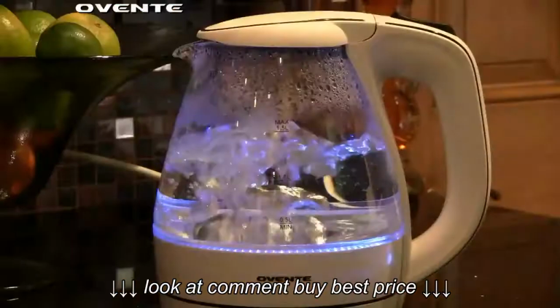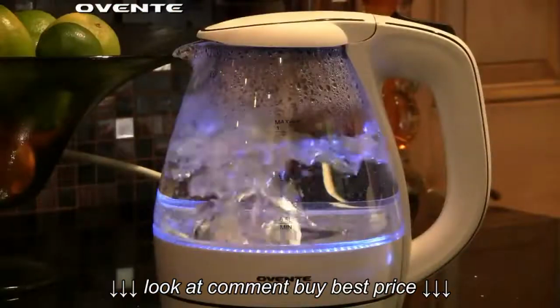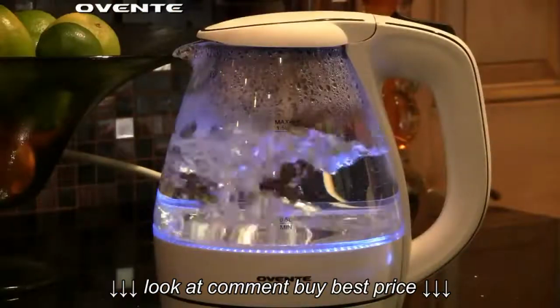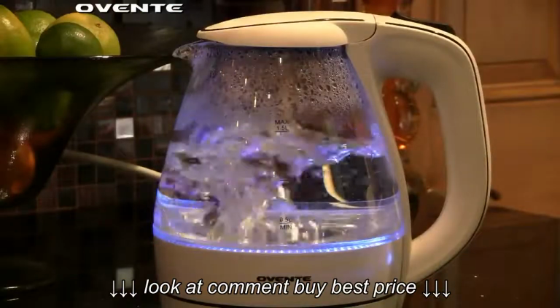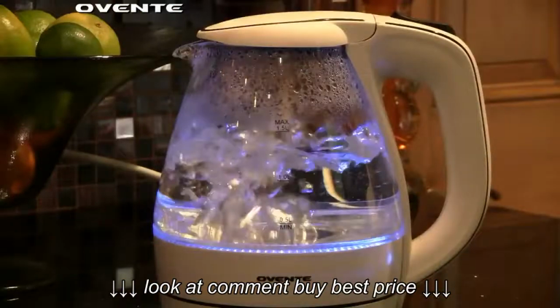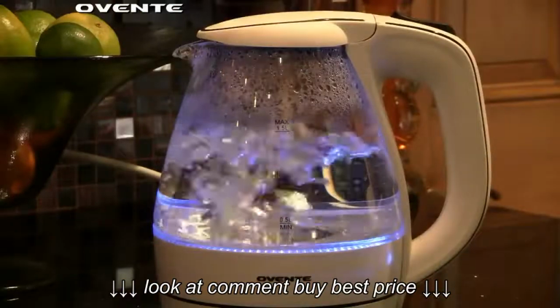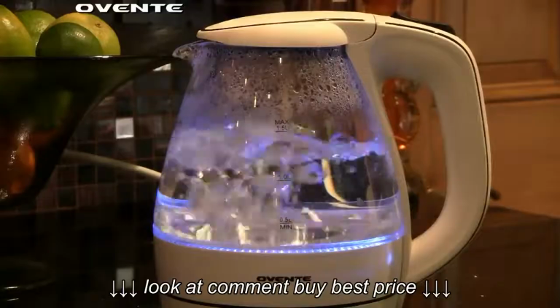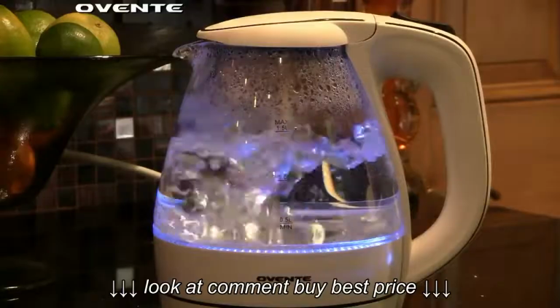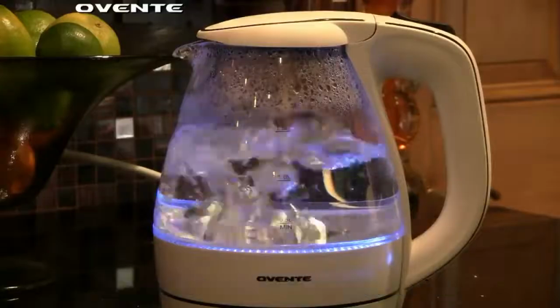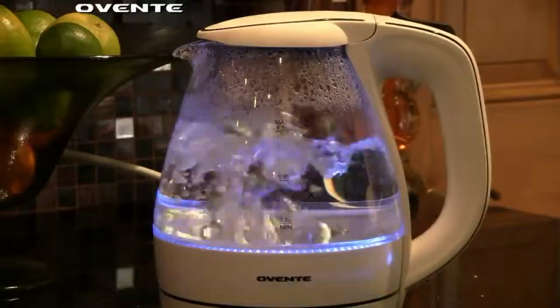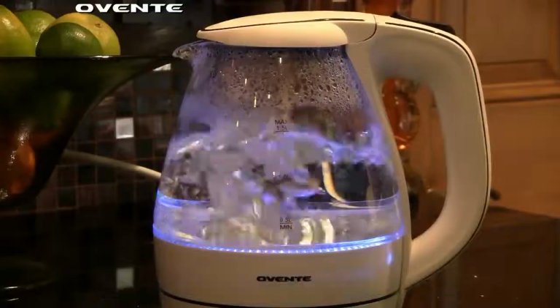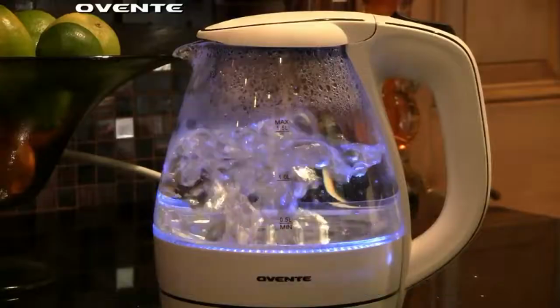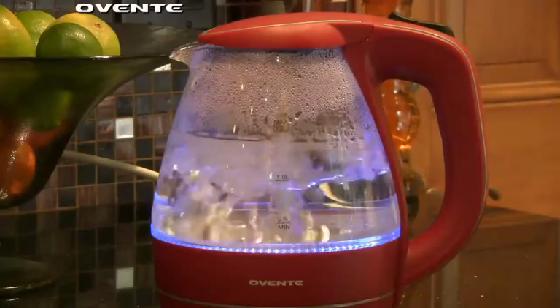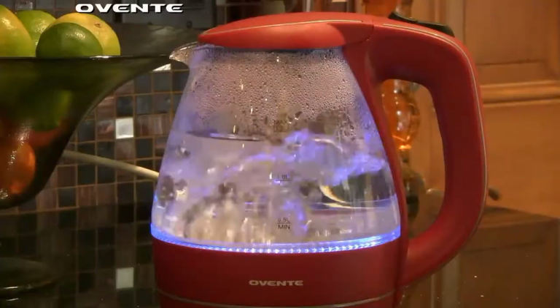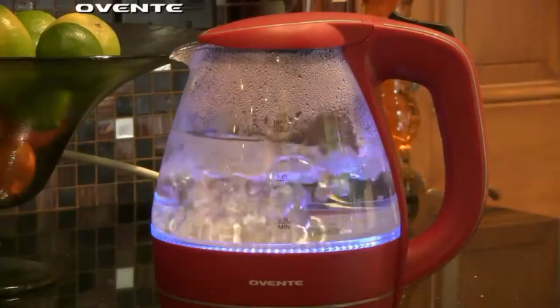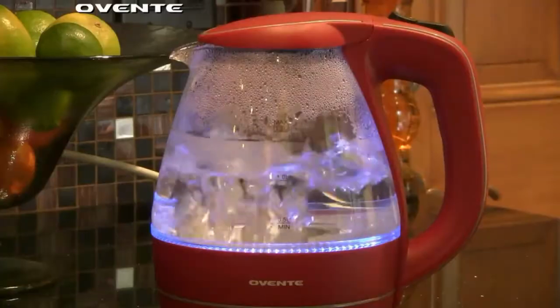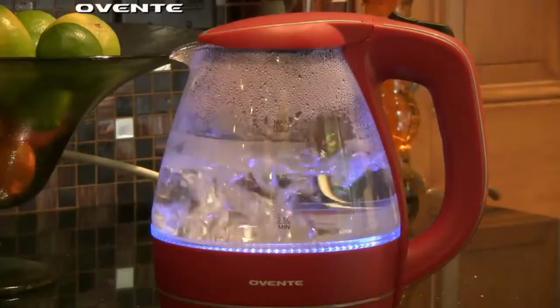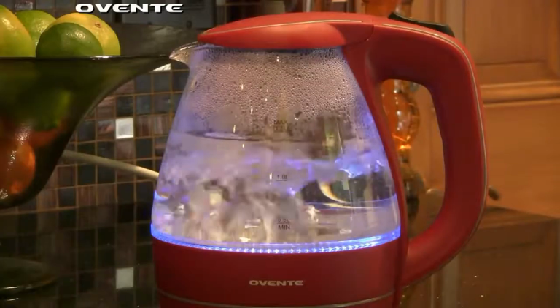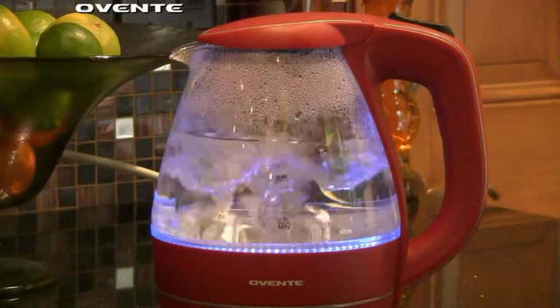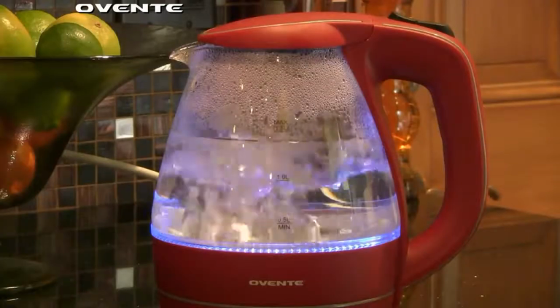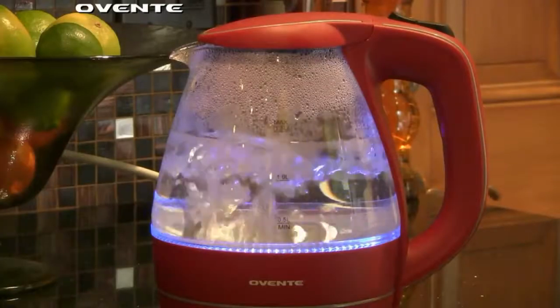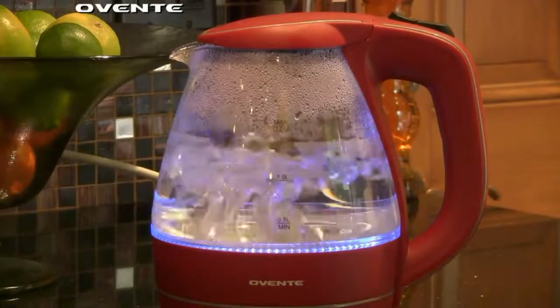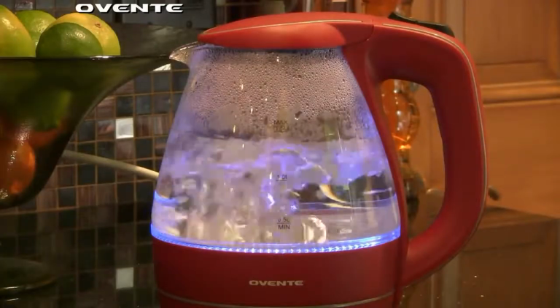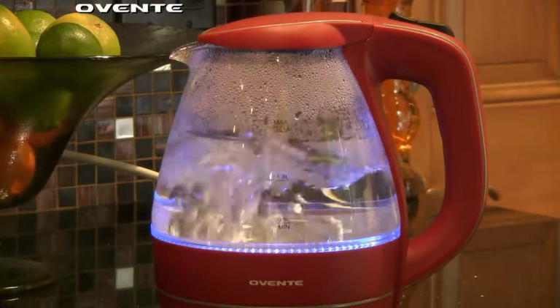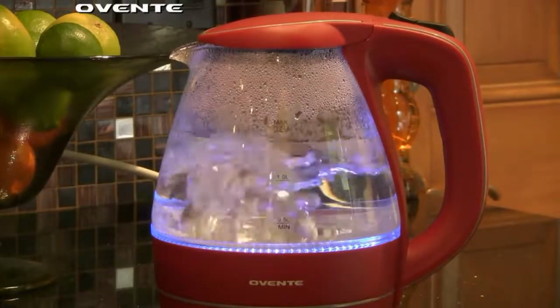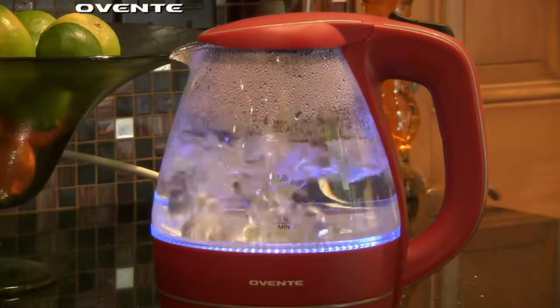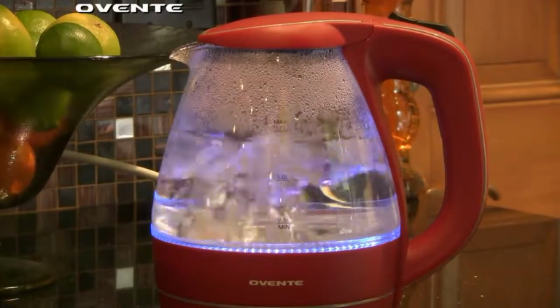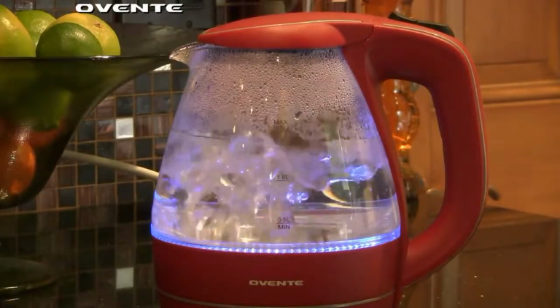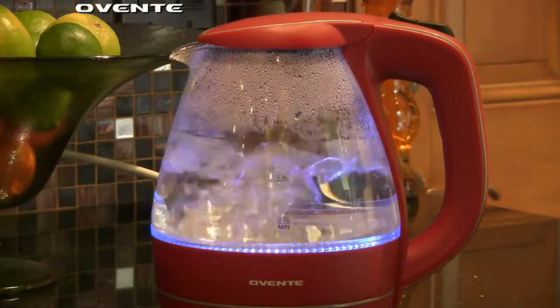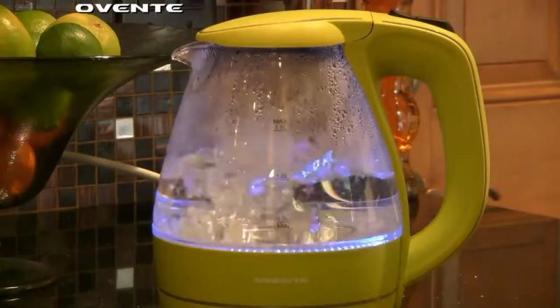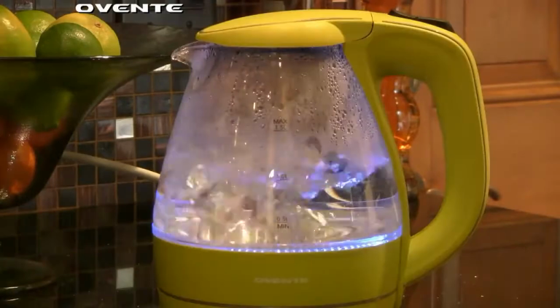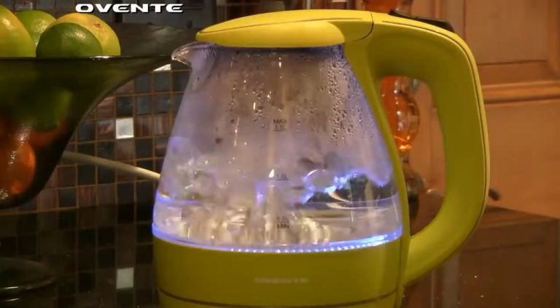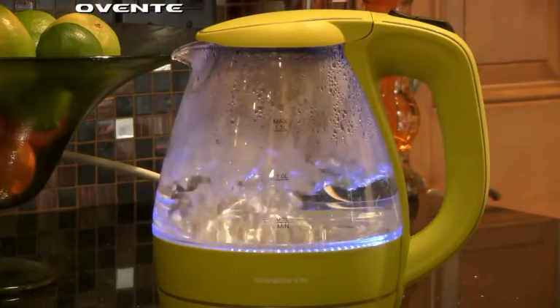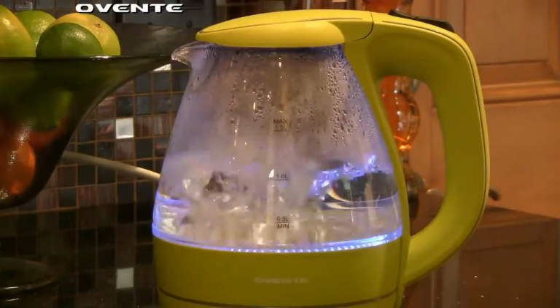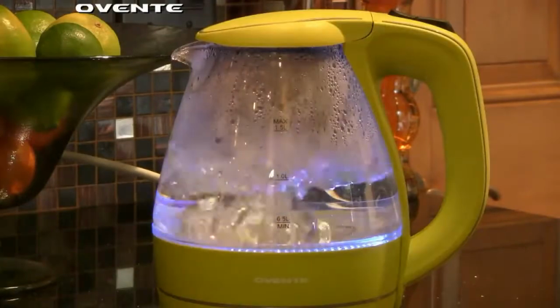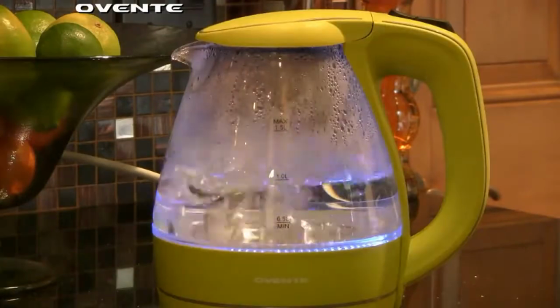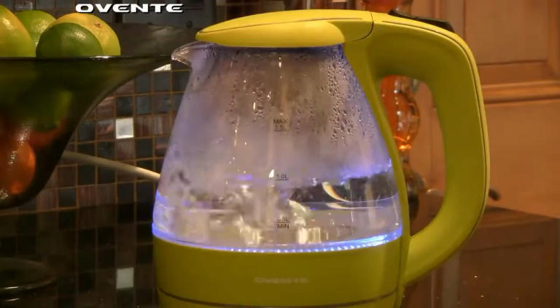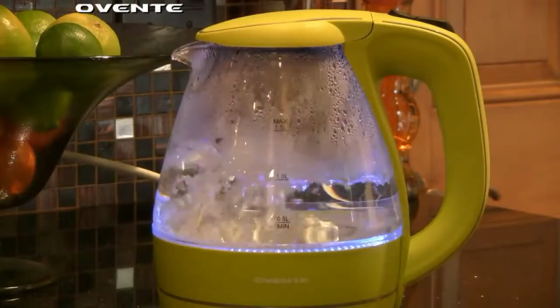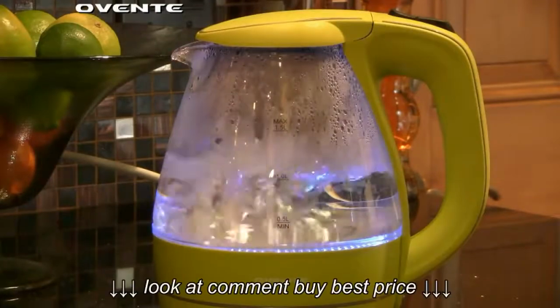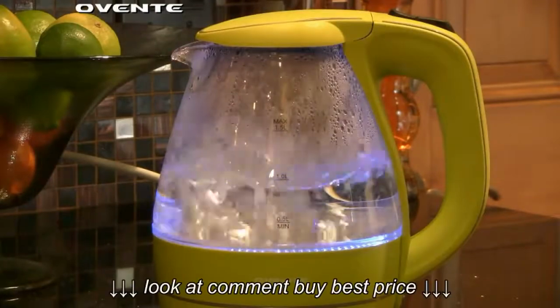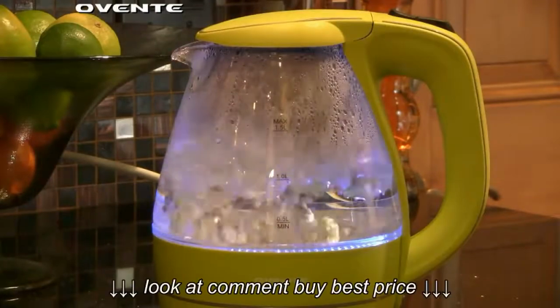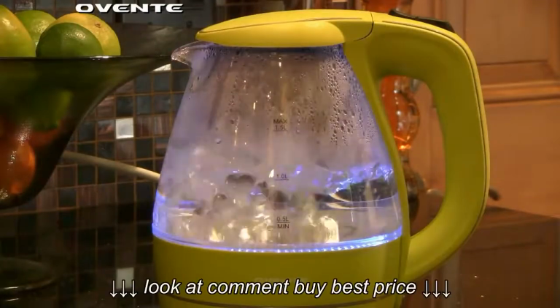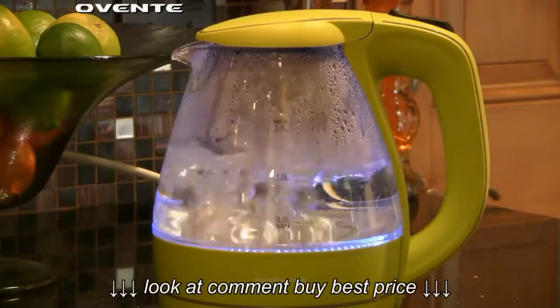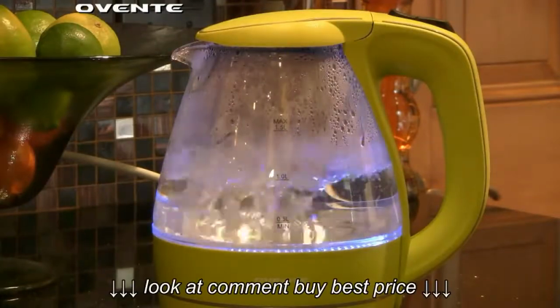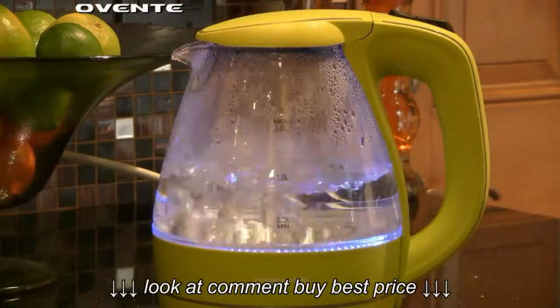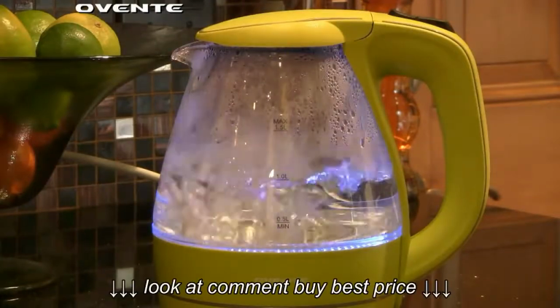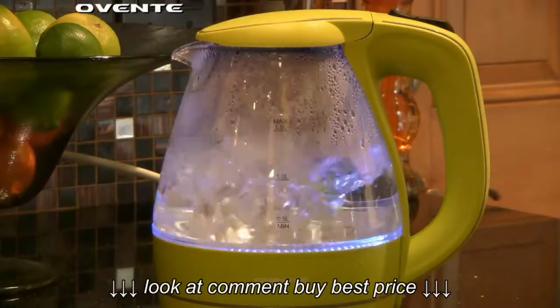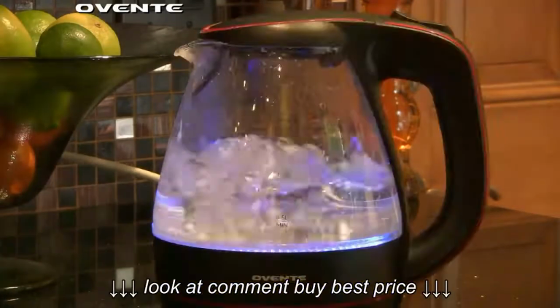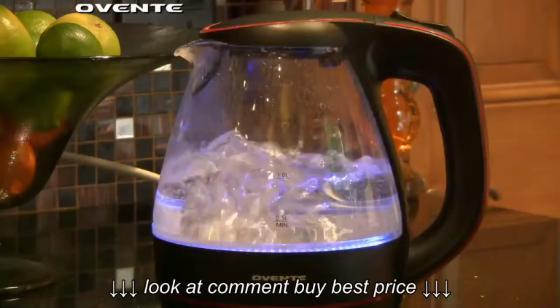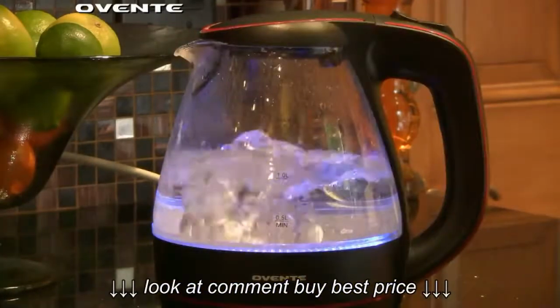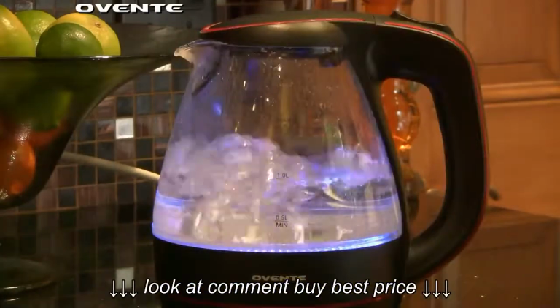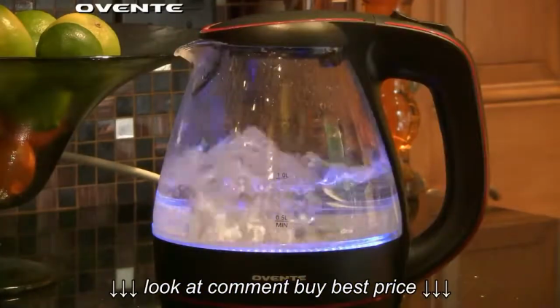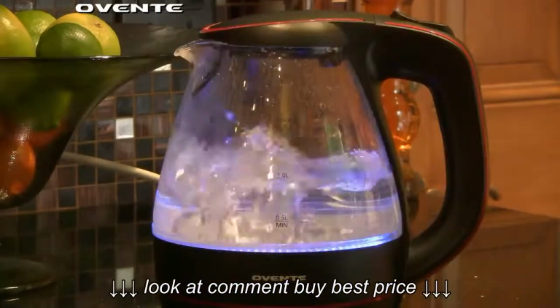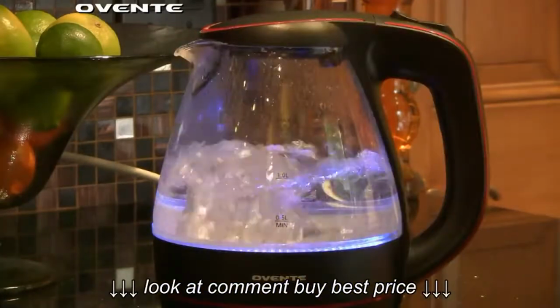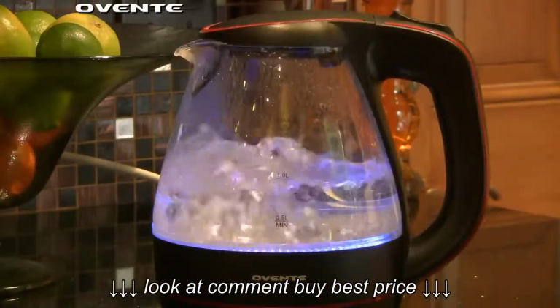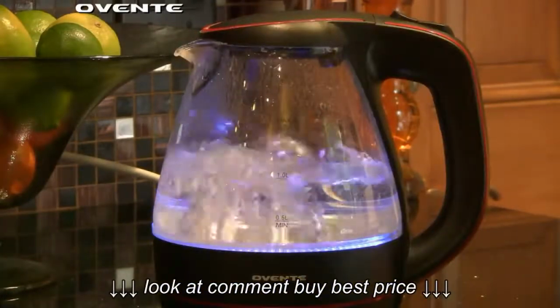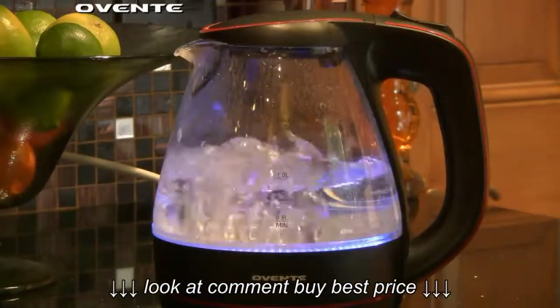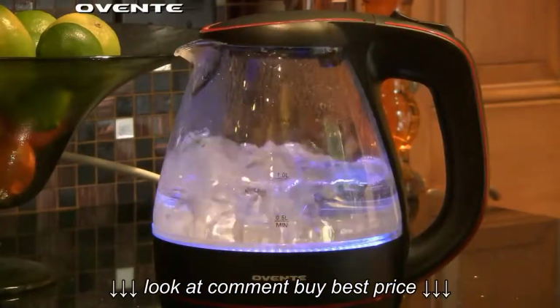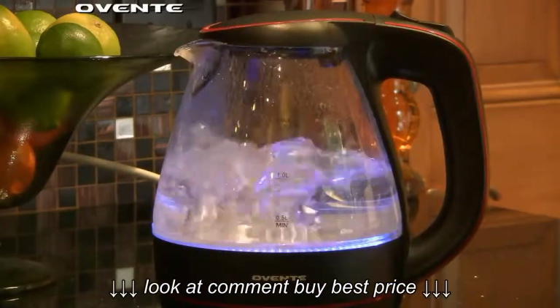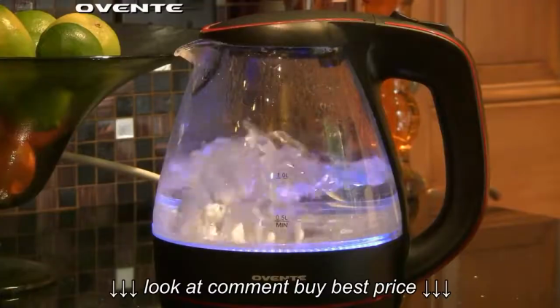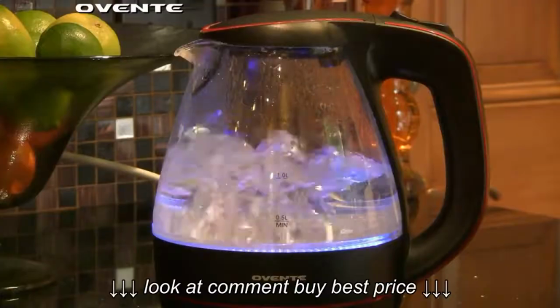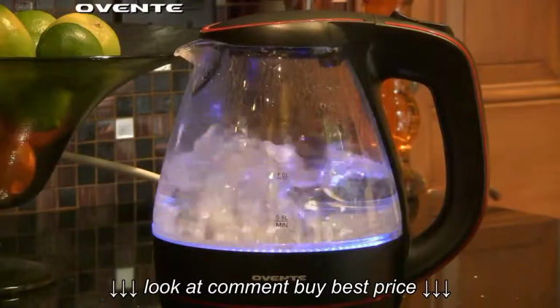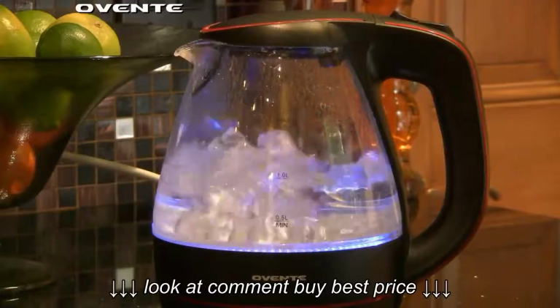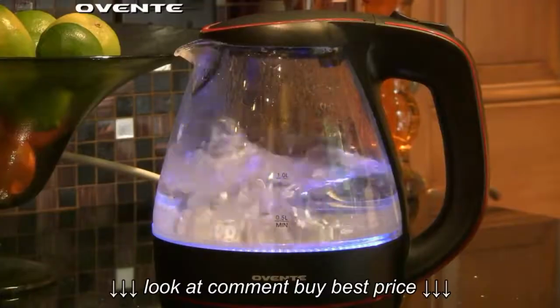Available in many of your favorite colors, the KG83 will be a mainstay in your kitchen for years to come.